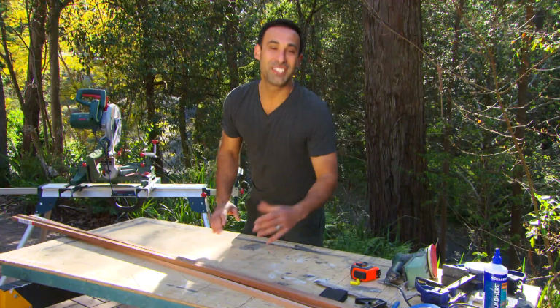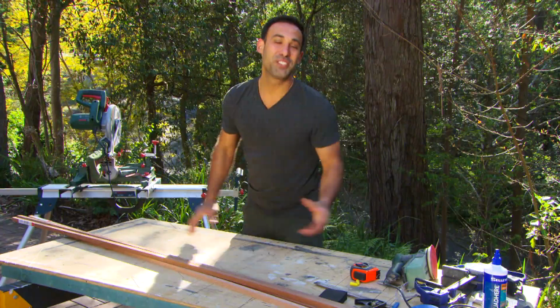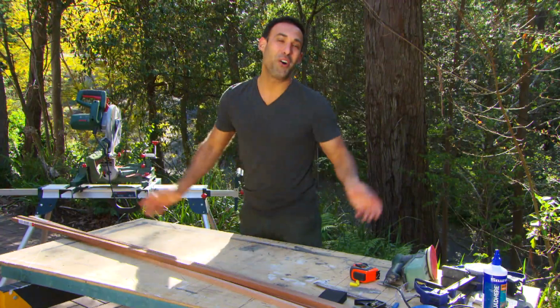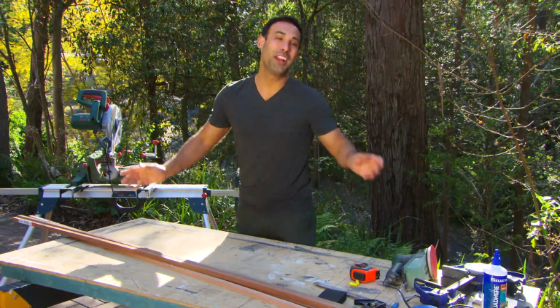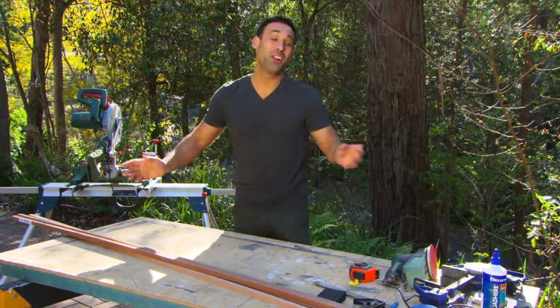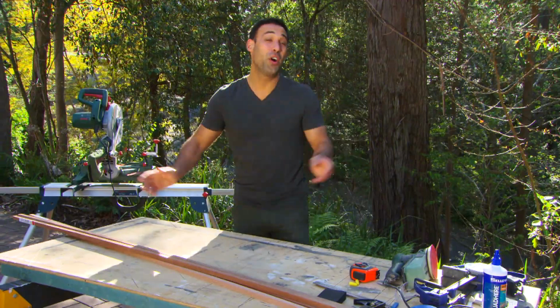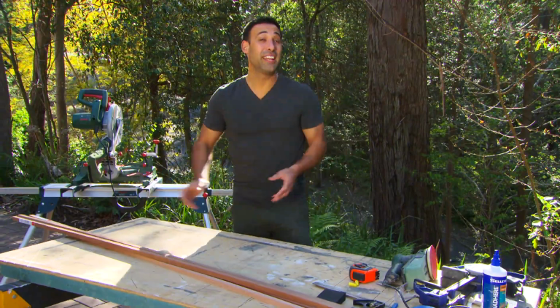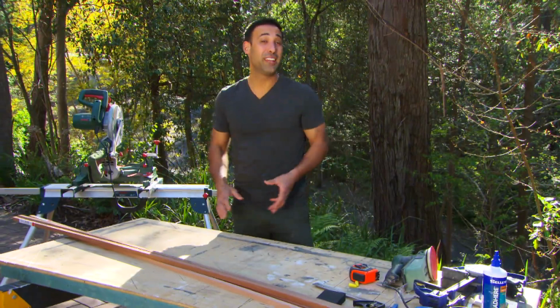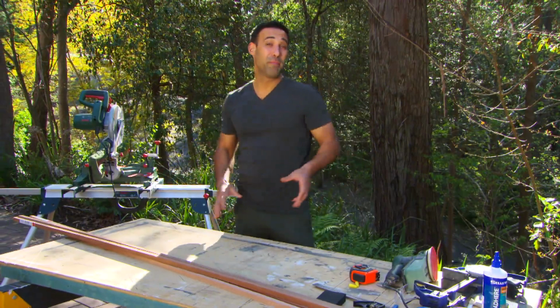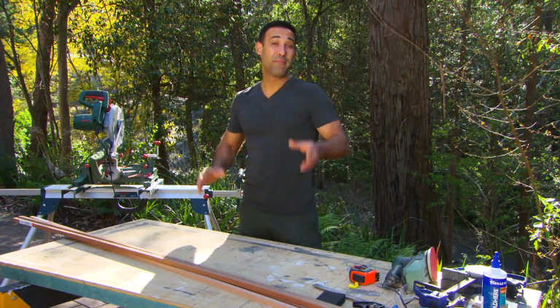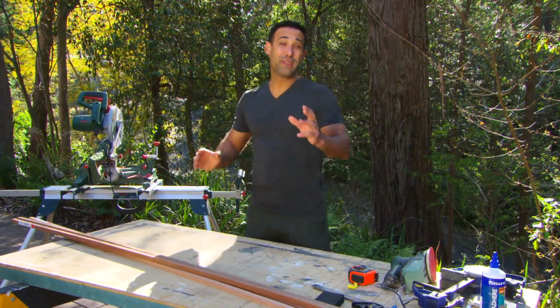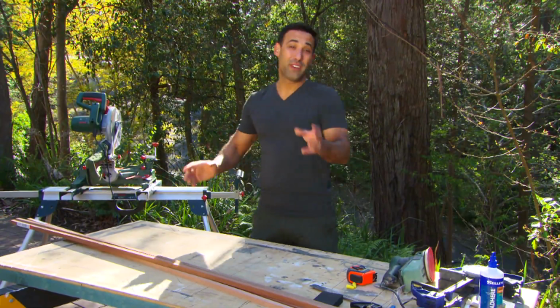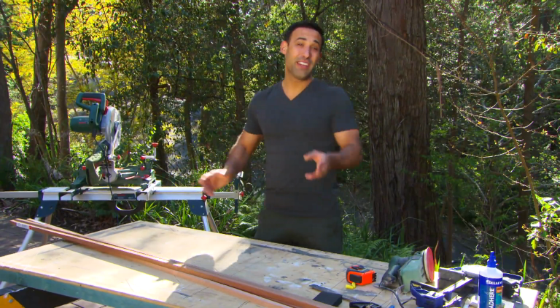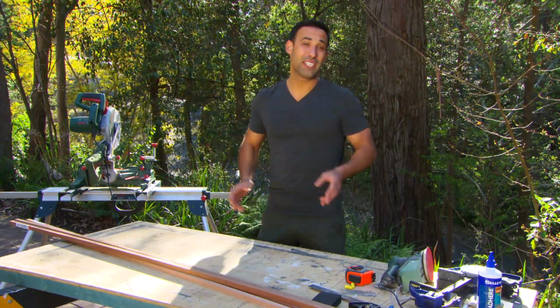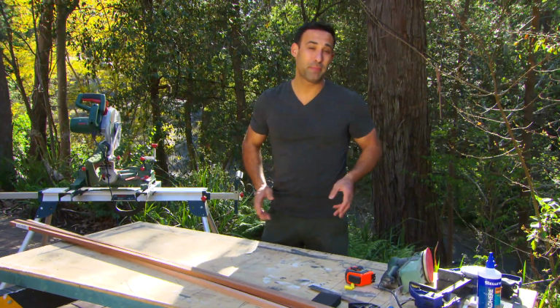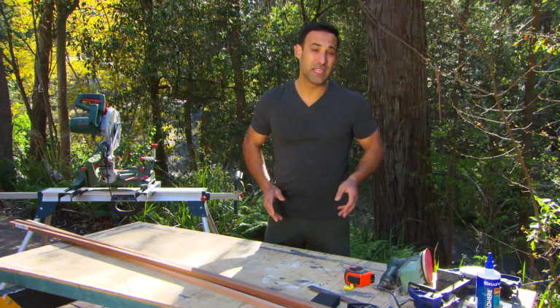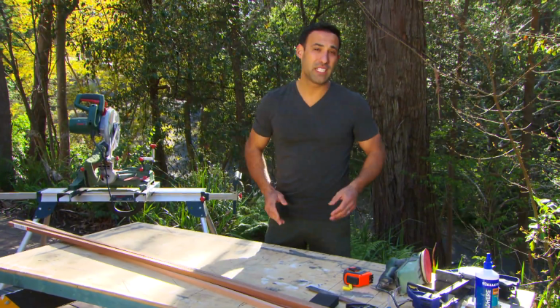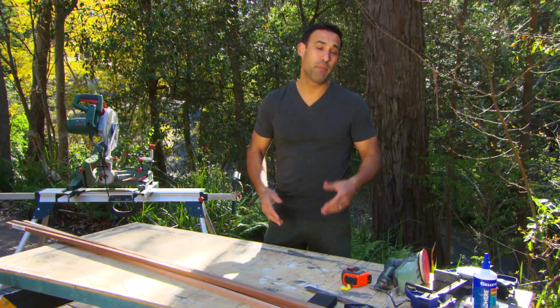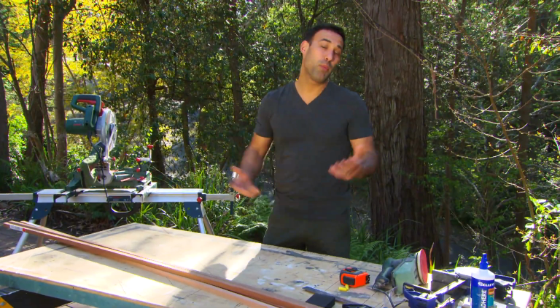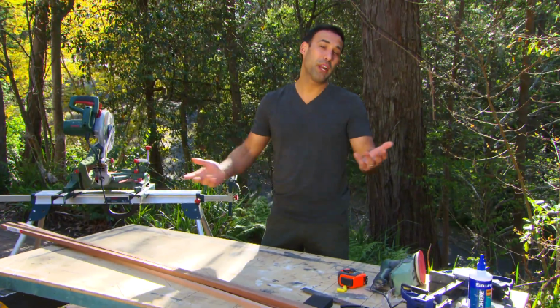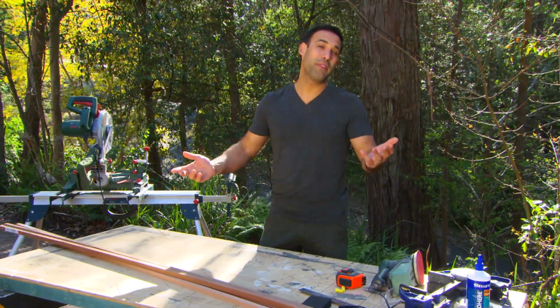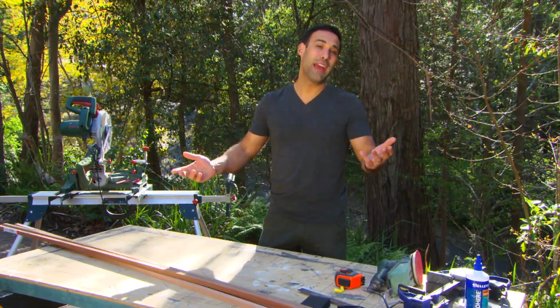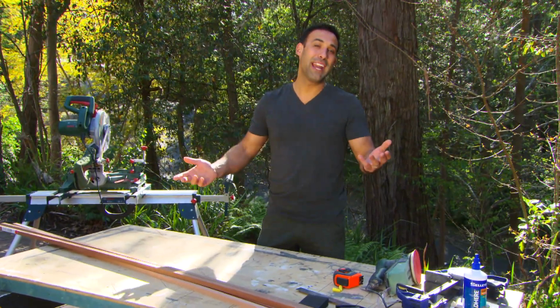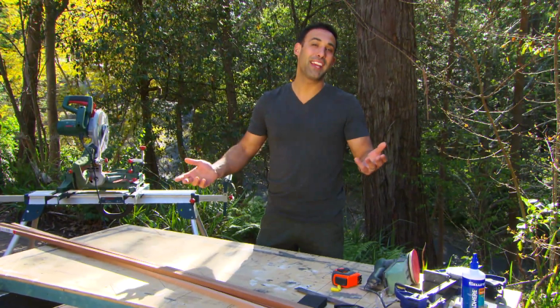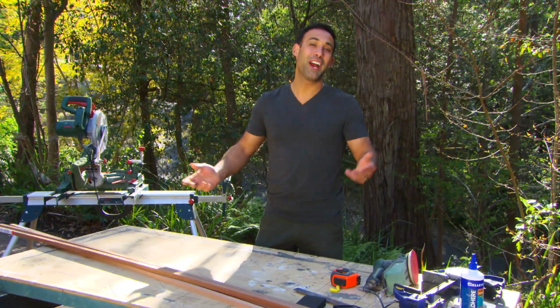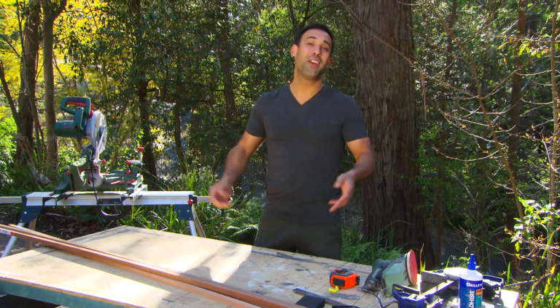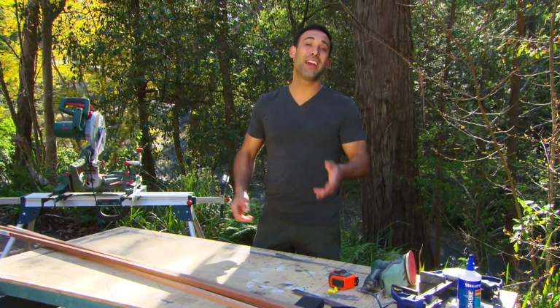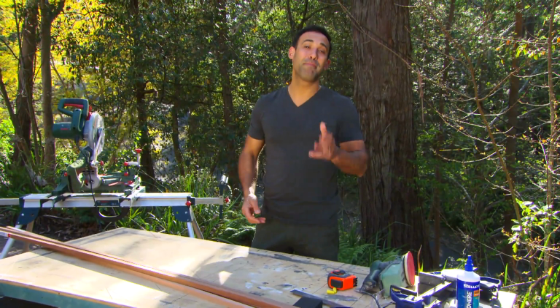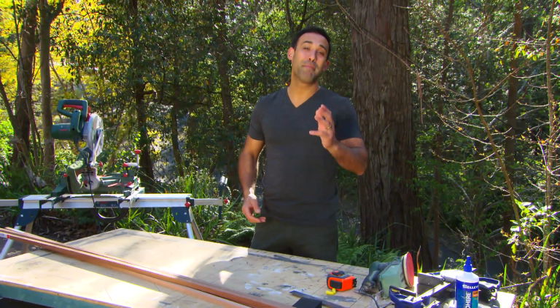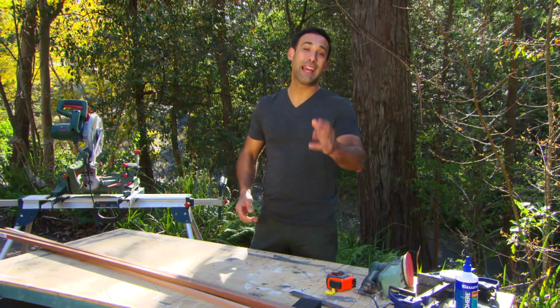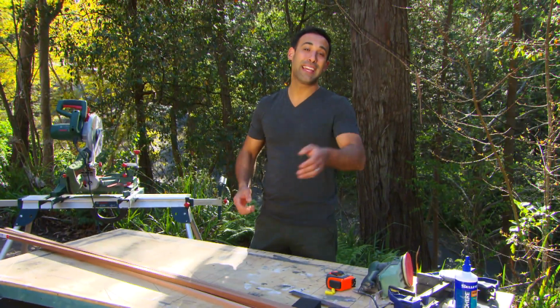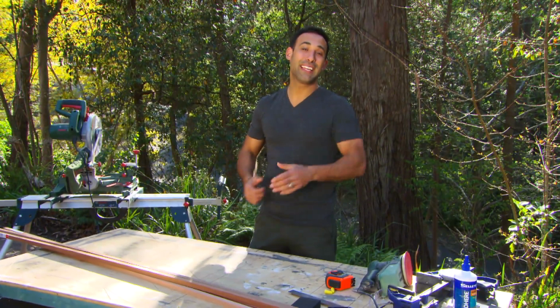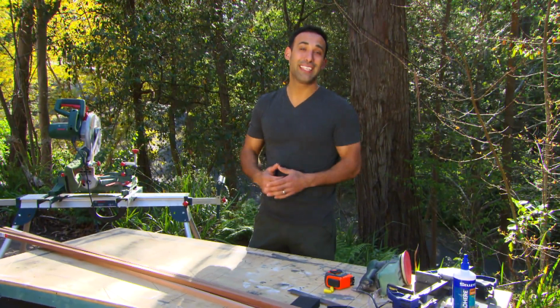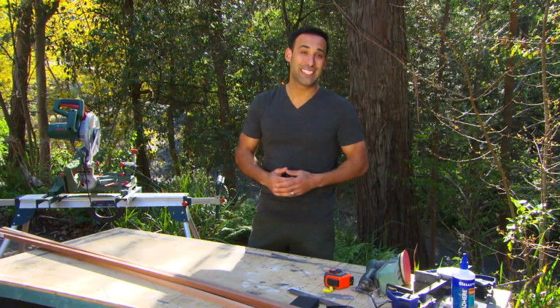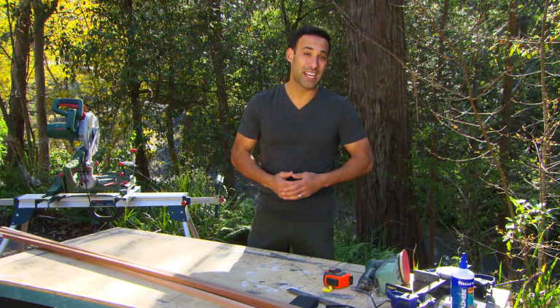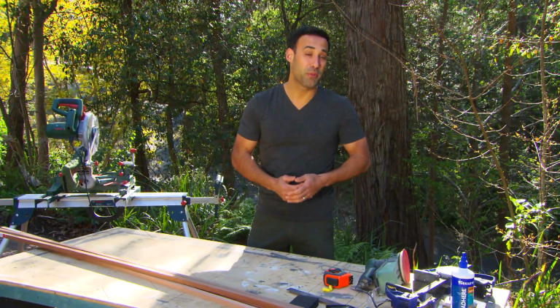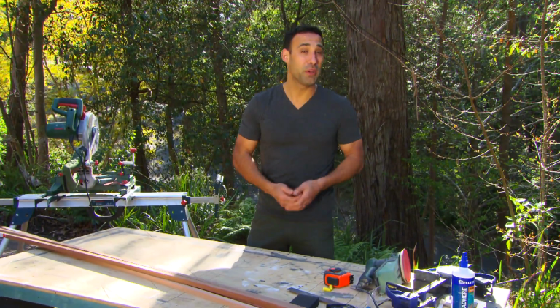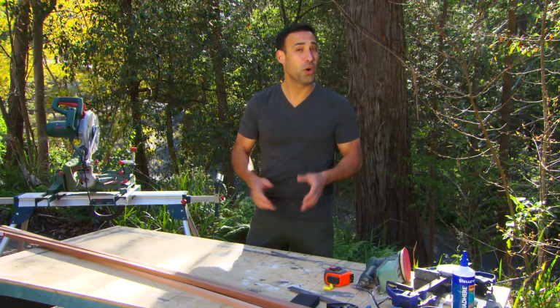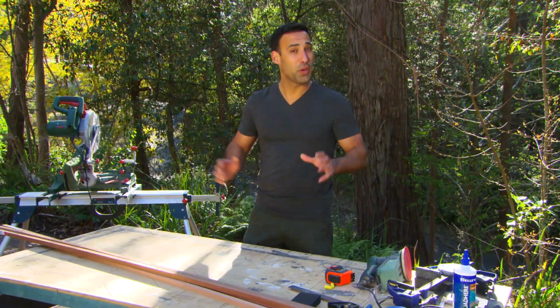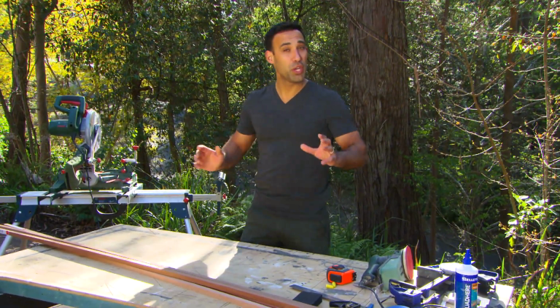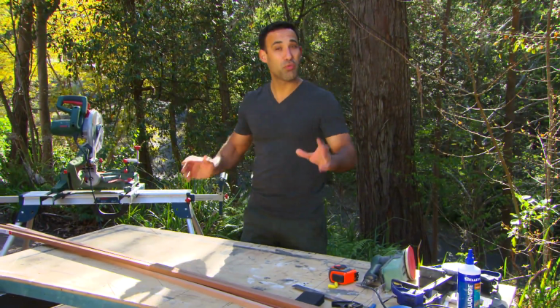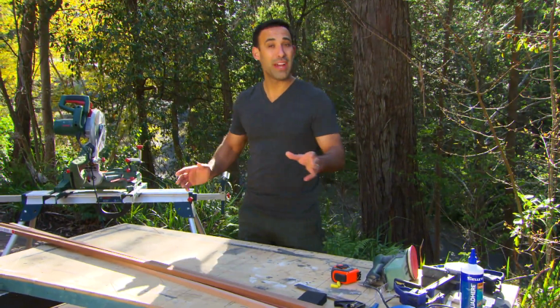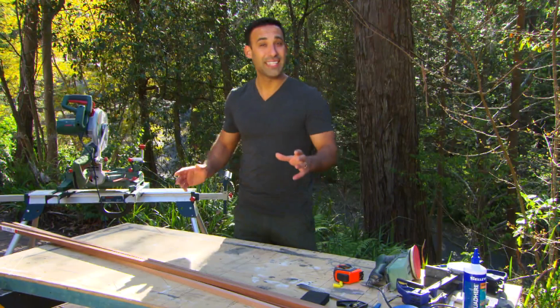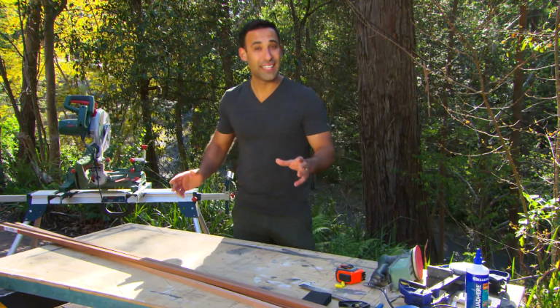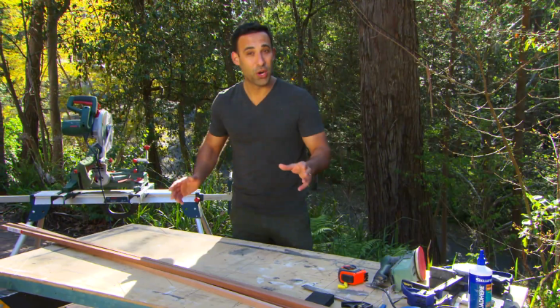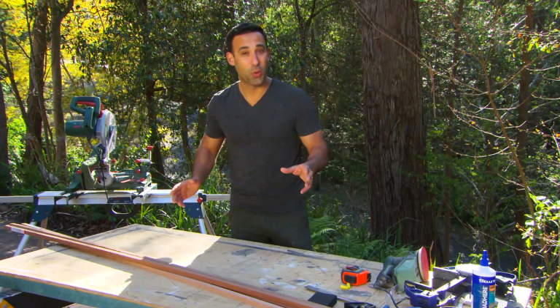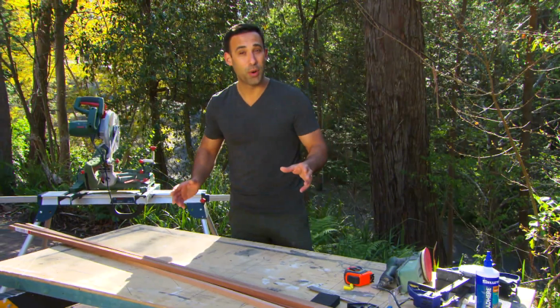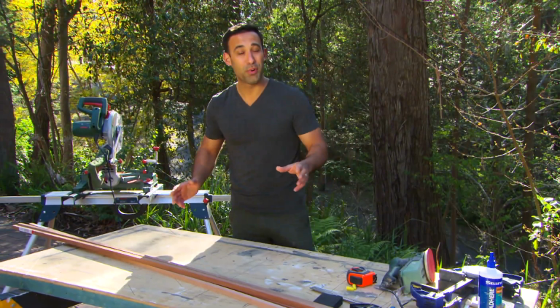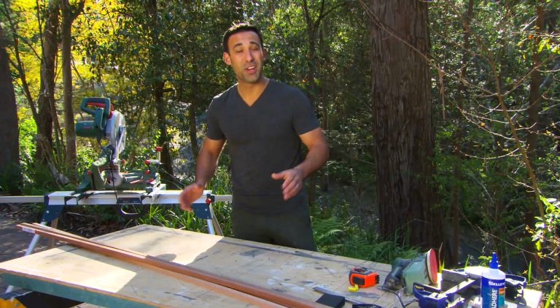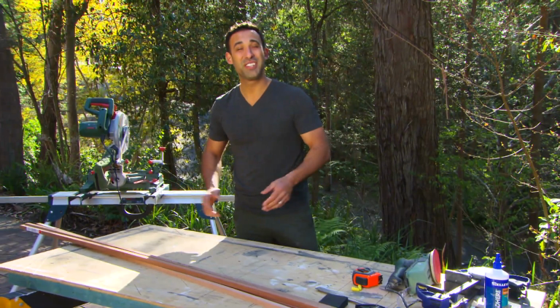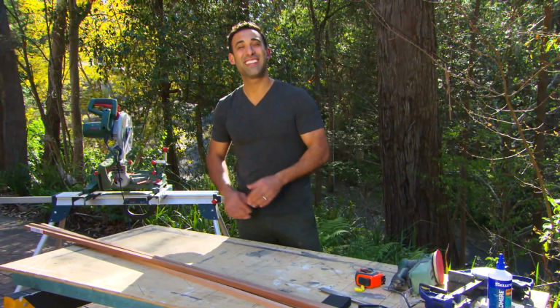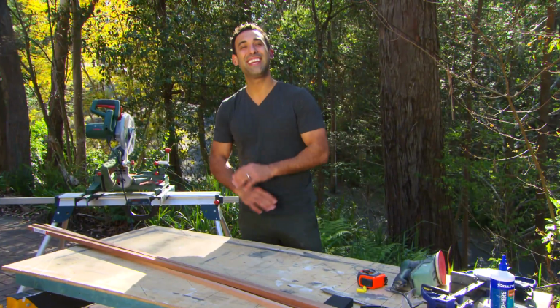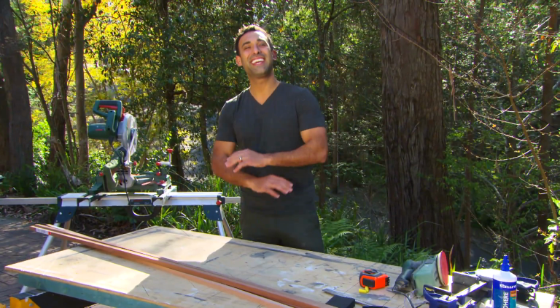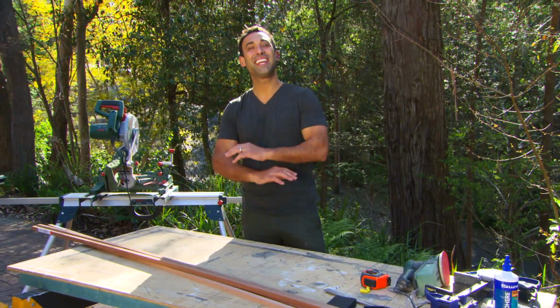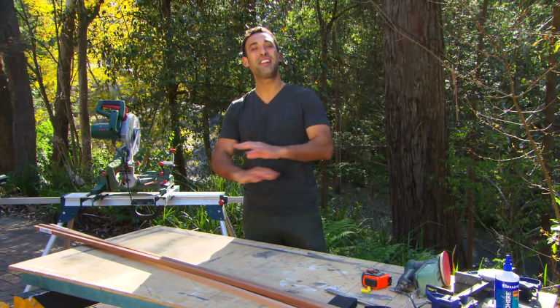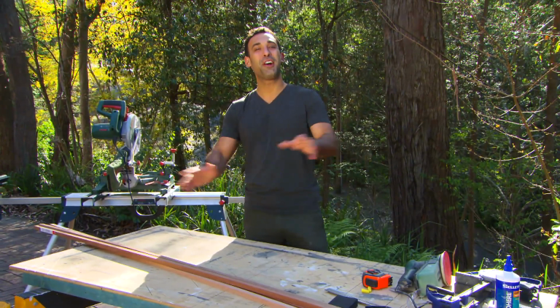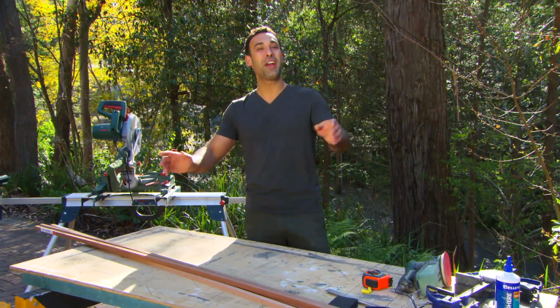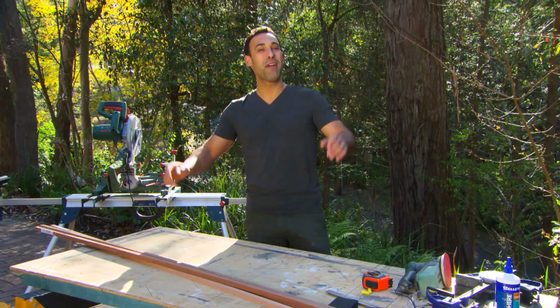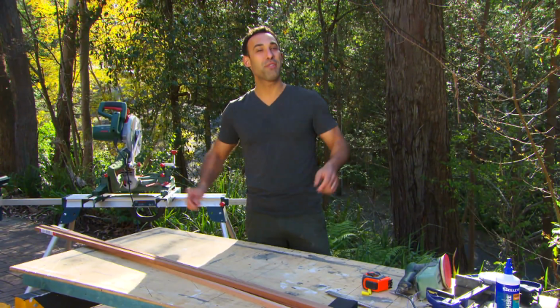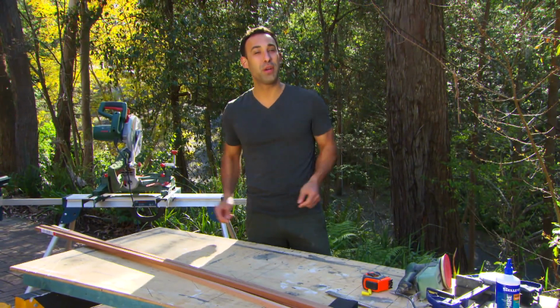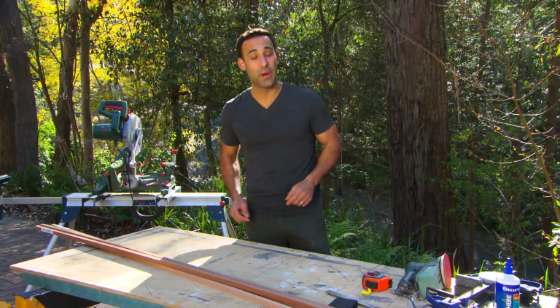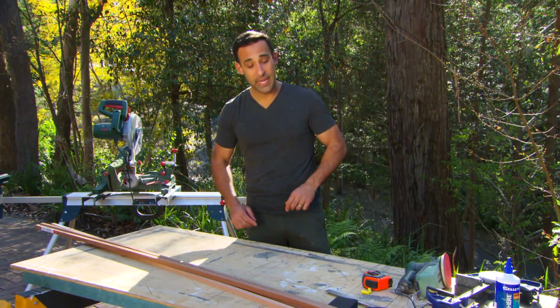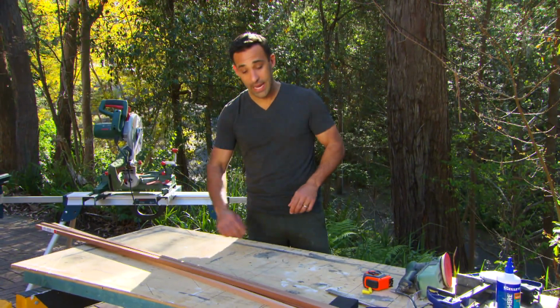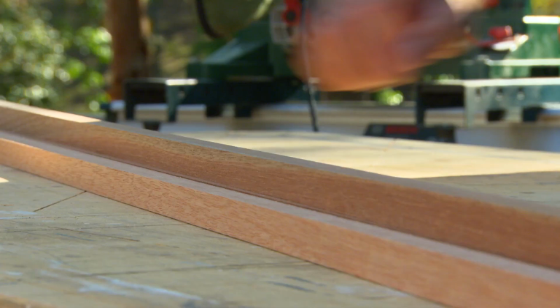Designer lighting can be very expensive, but what if you had a go at making it yourself? I've got a great DIY project that you can knock over in a weekend.